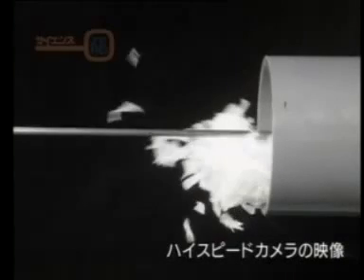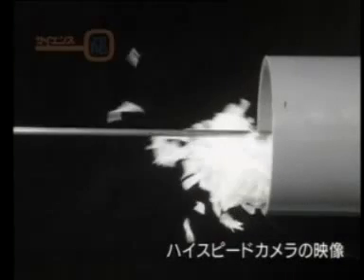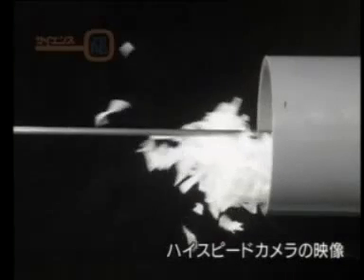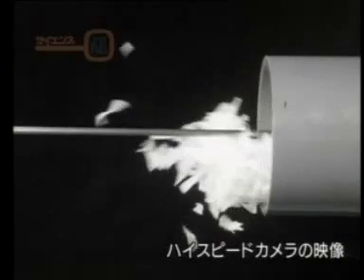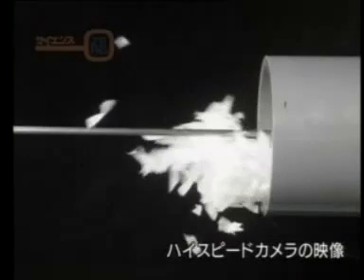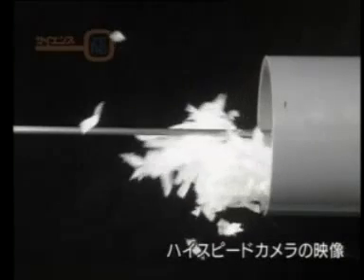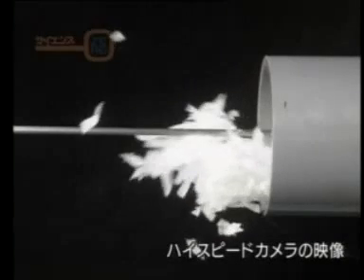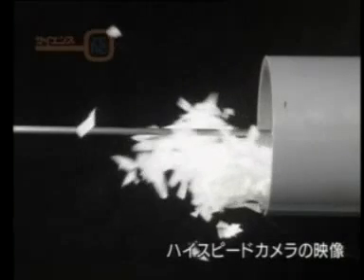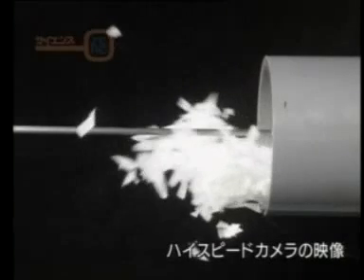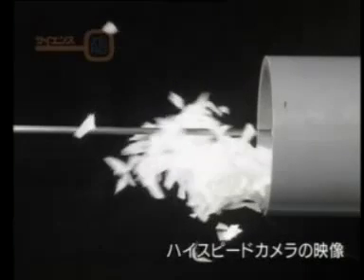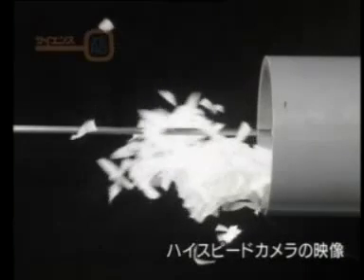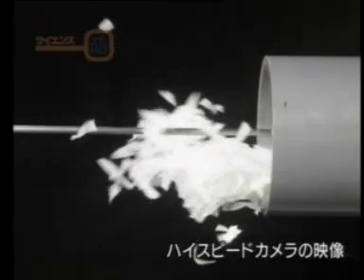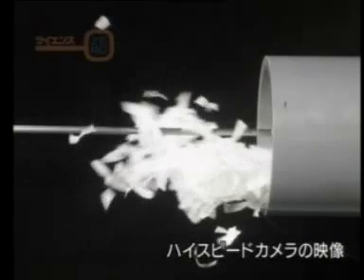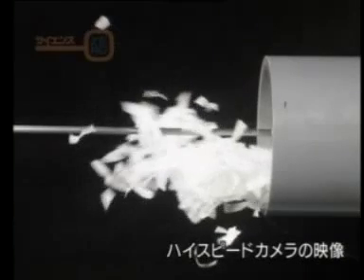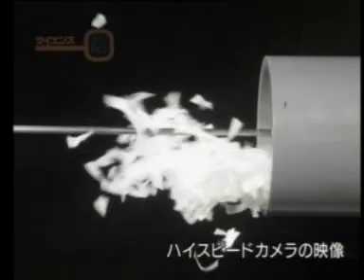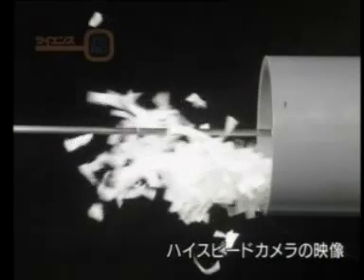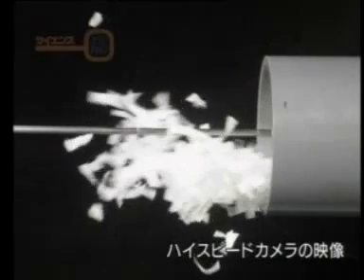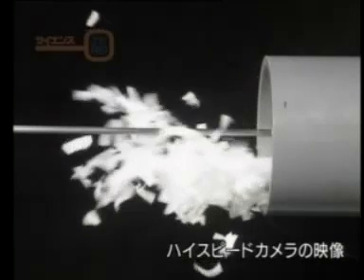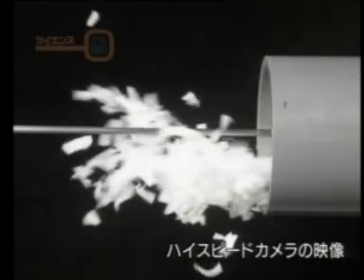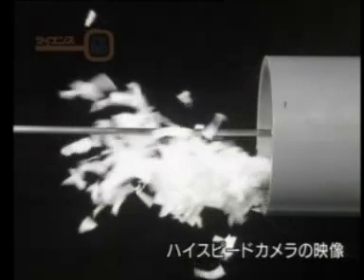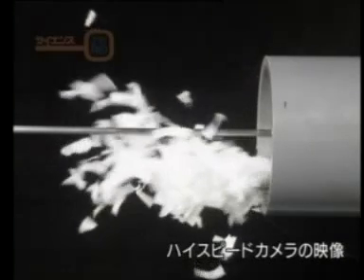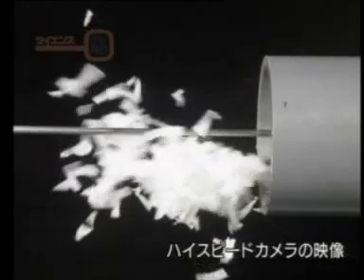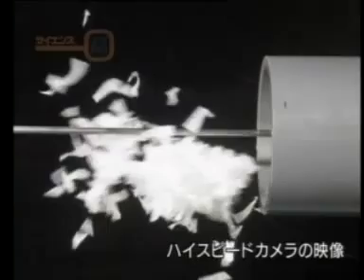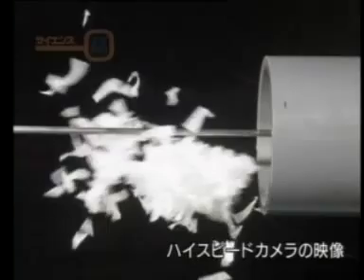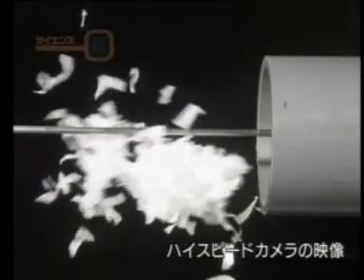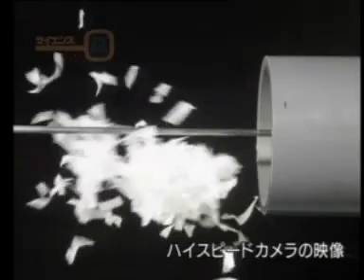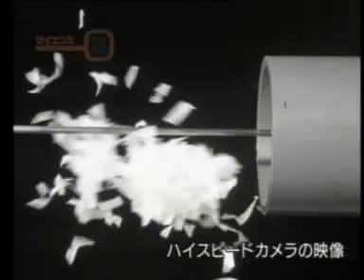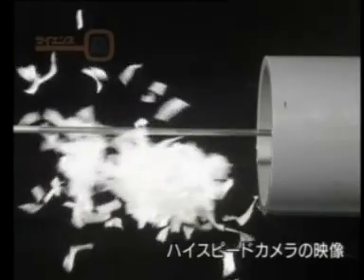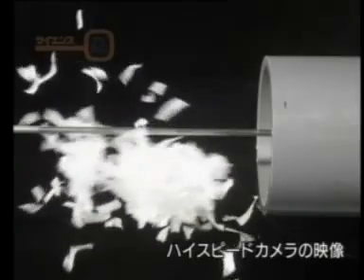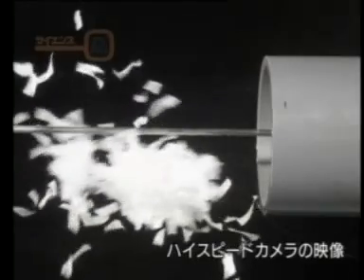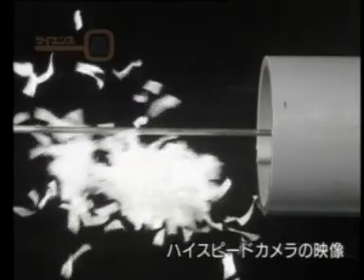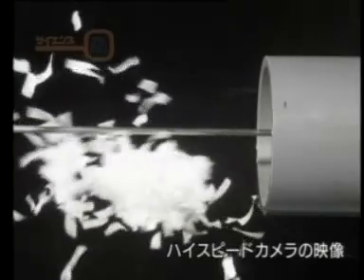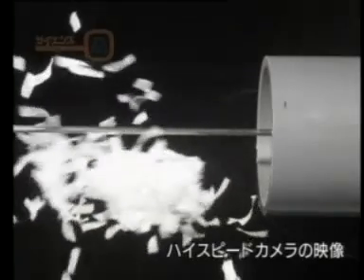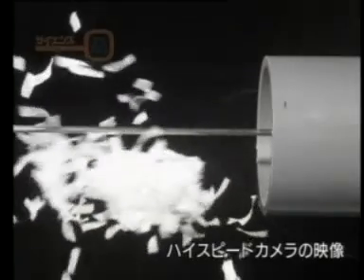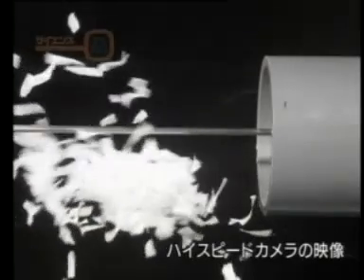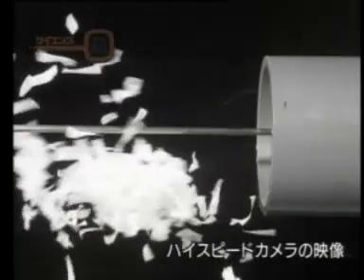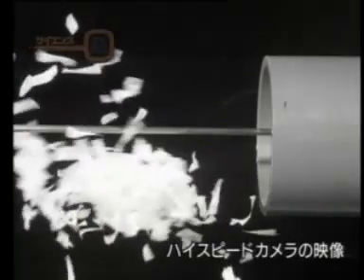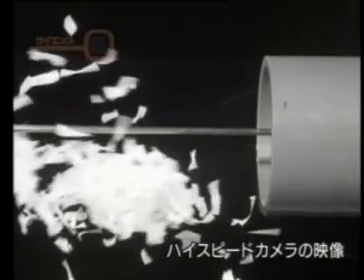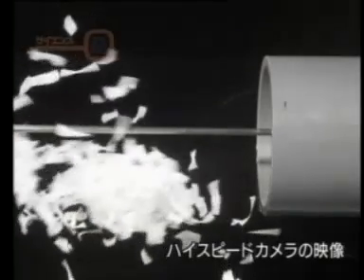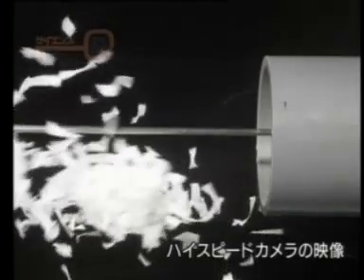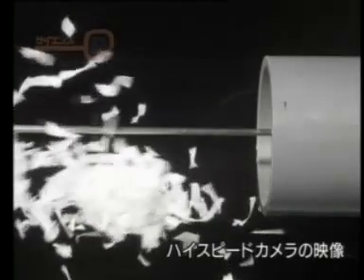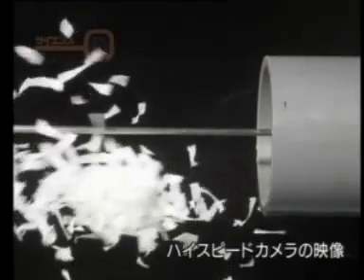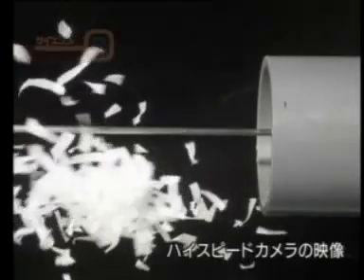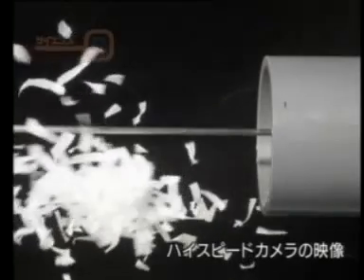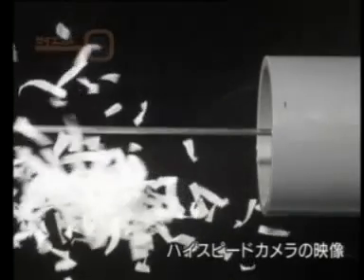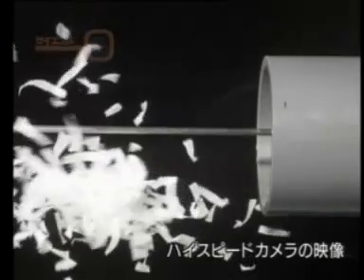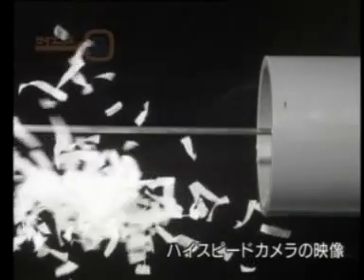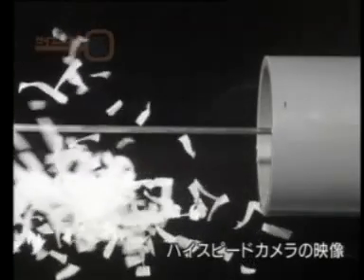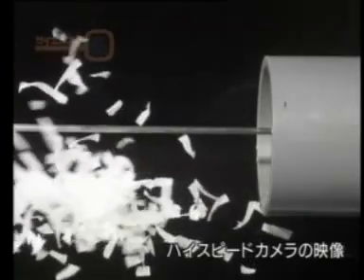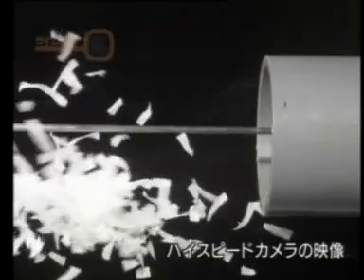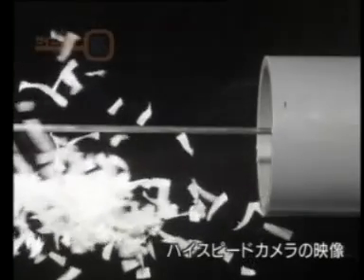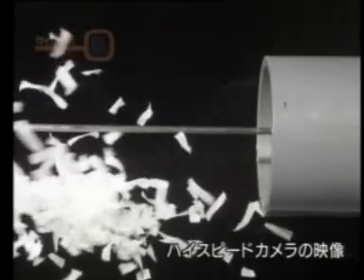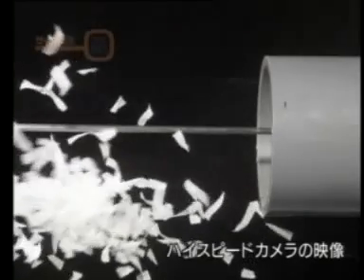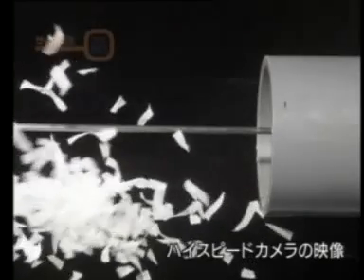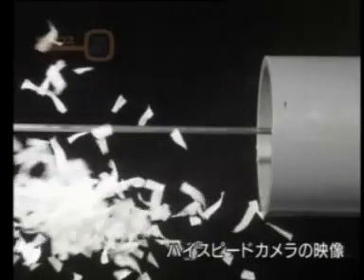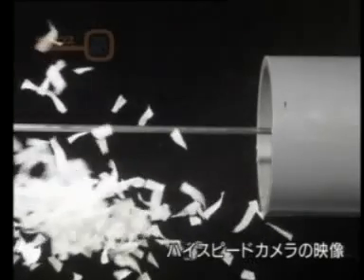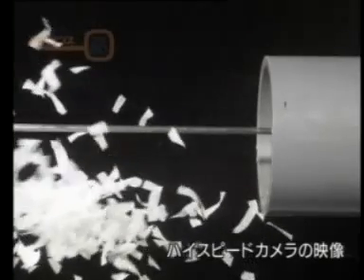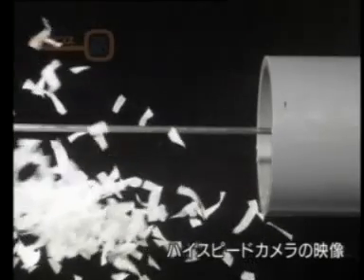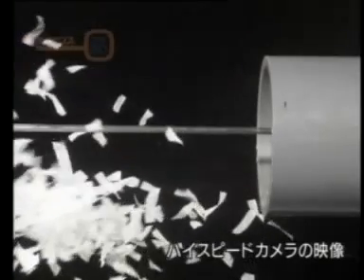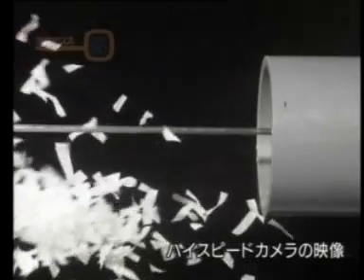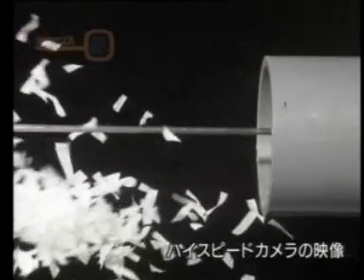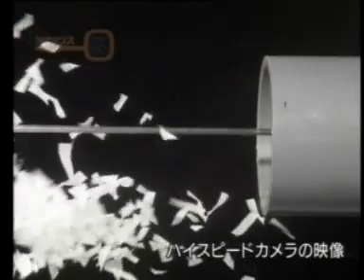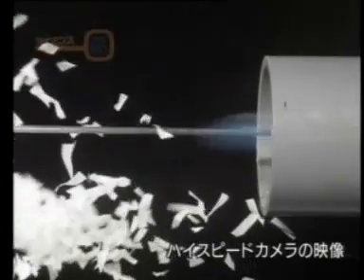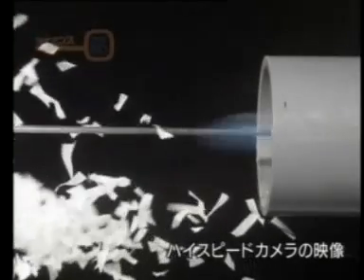This is how a static pressure wave occurs. It is a wave of air that exits the tunnel ahead of the train.